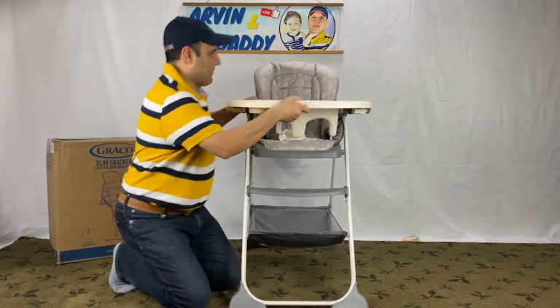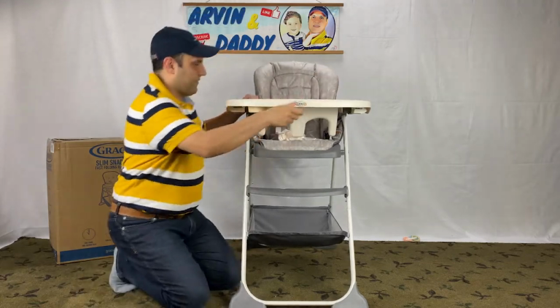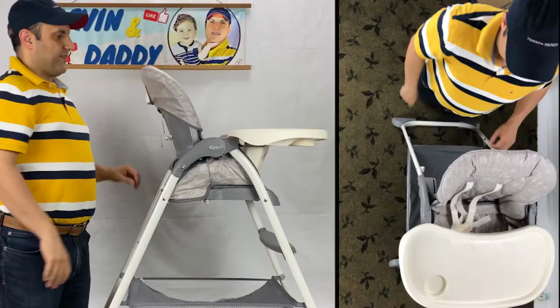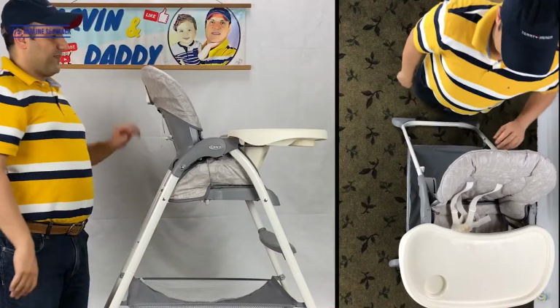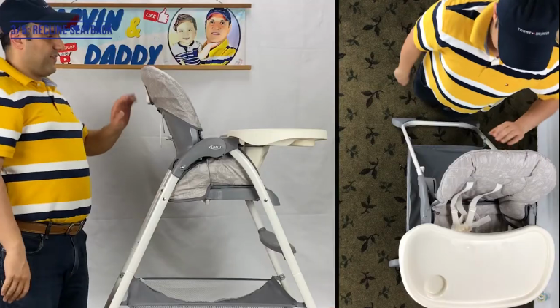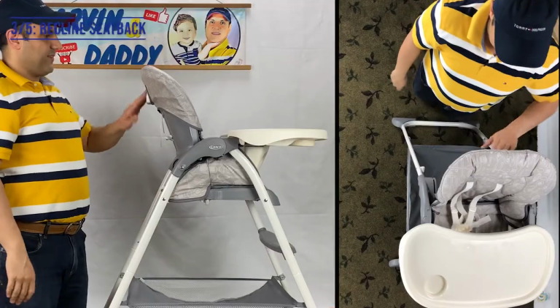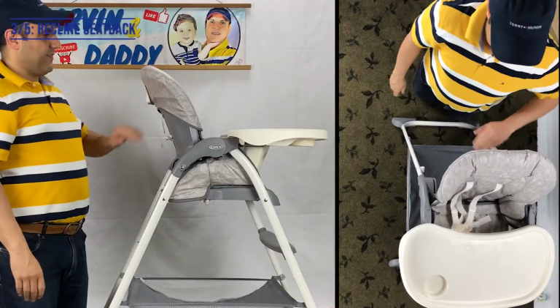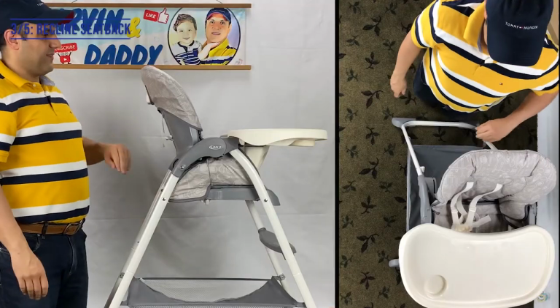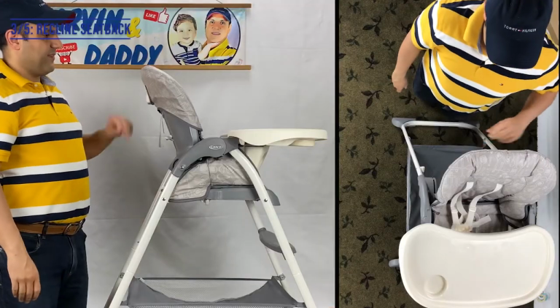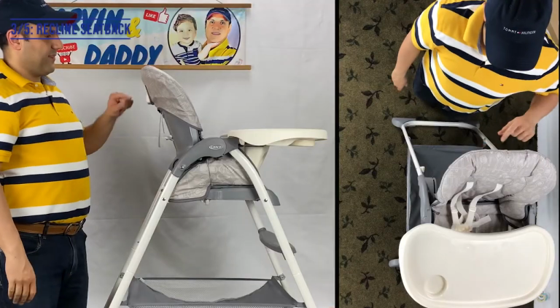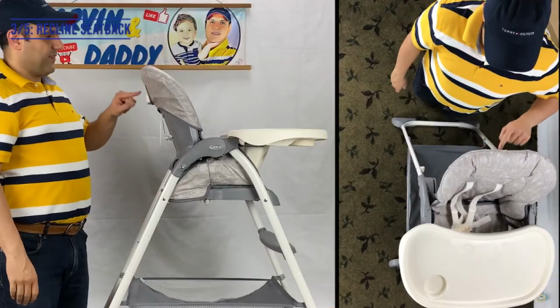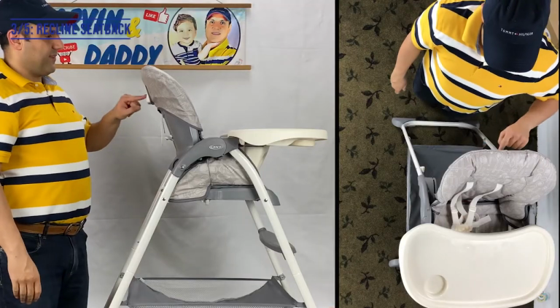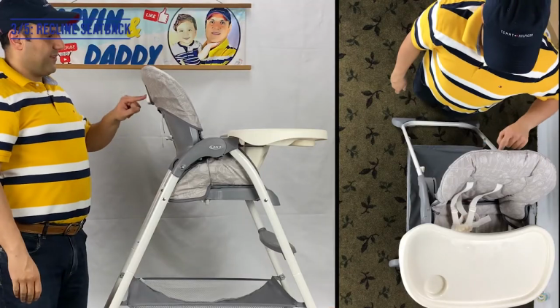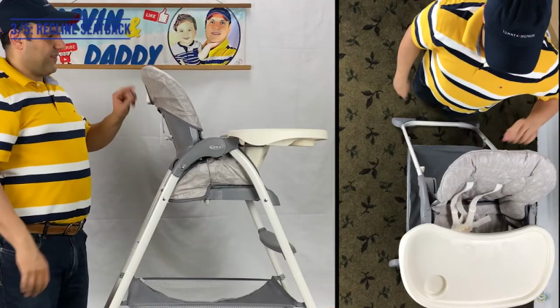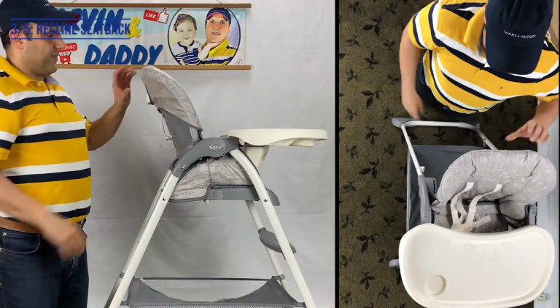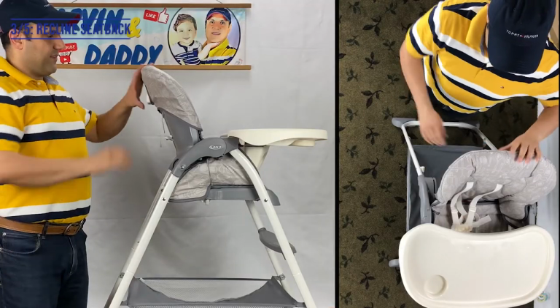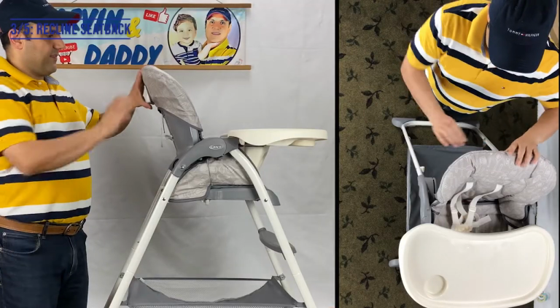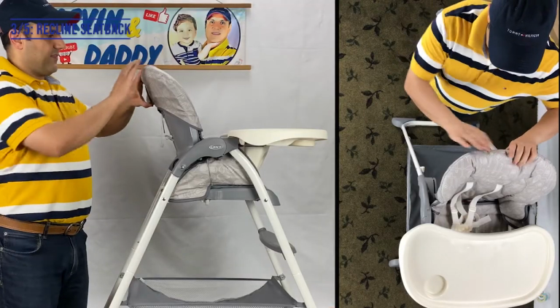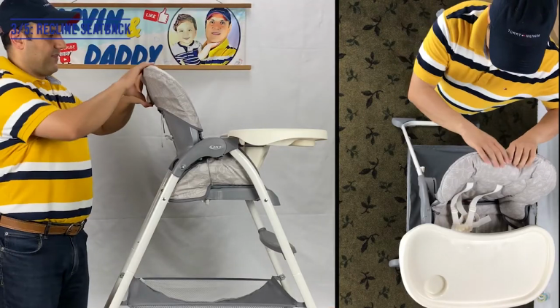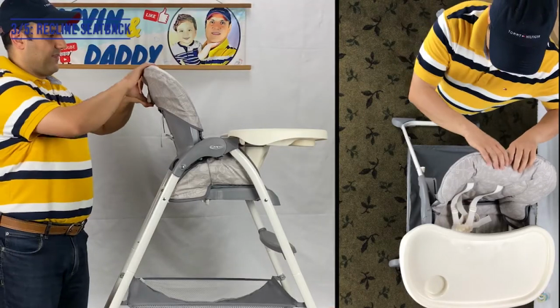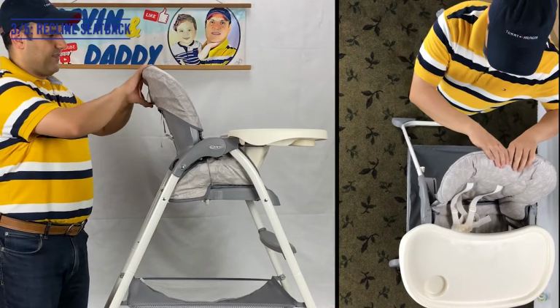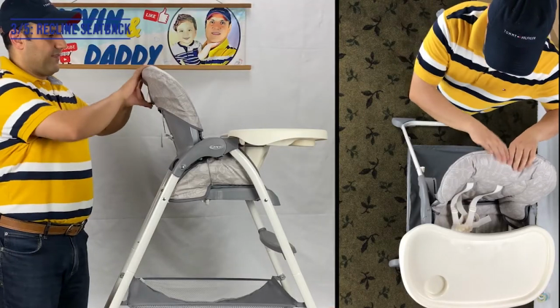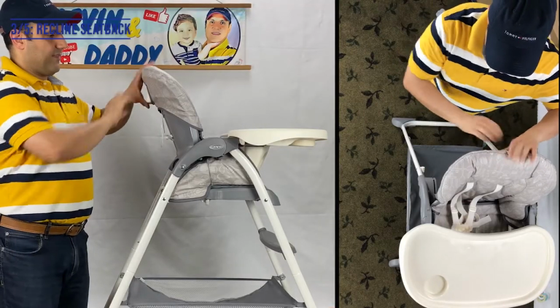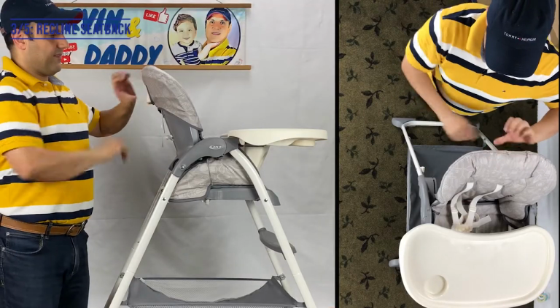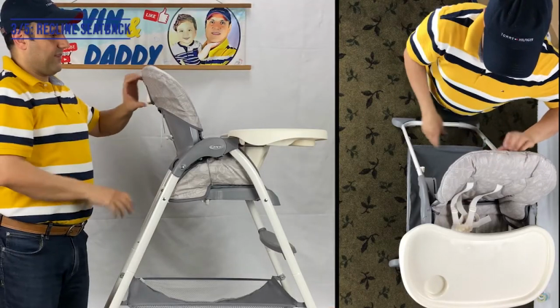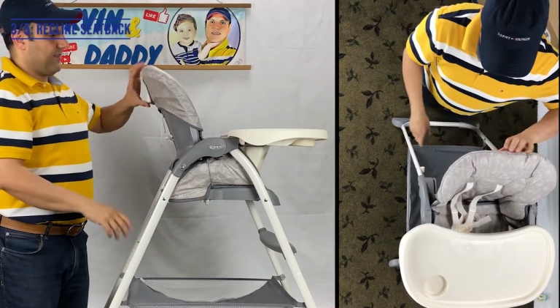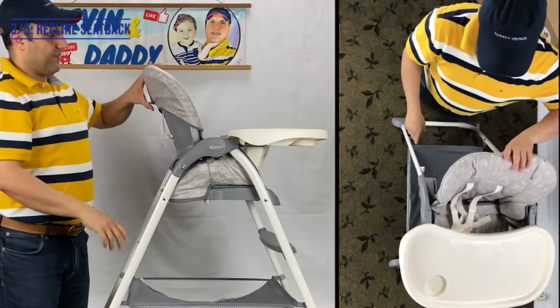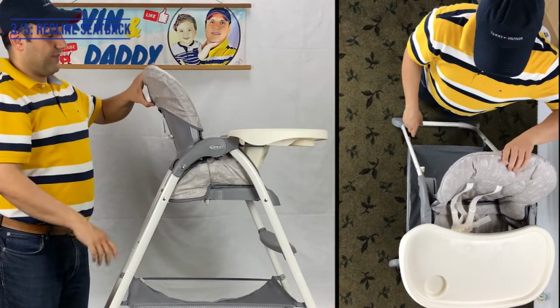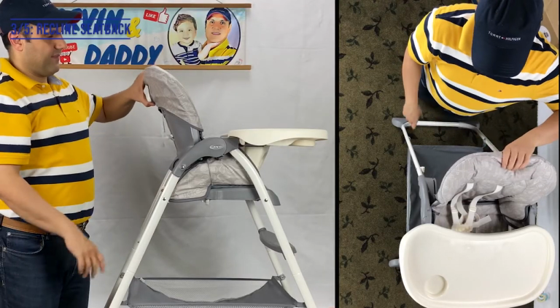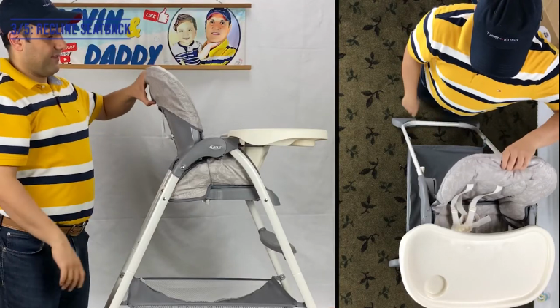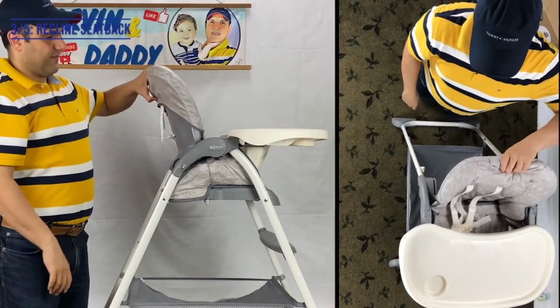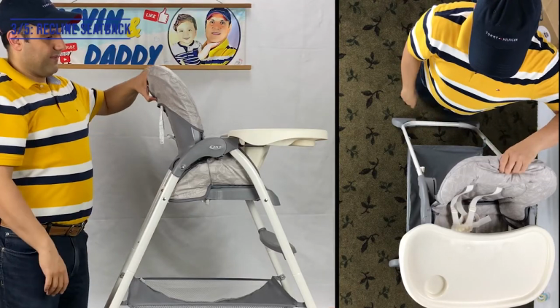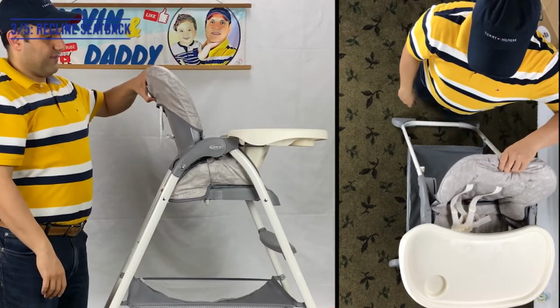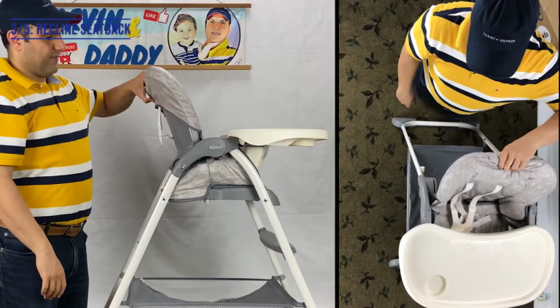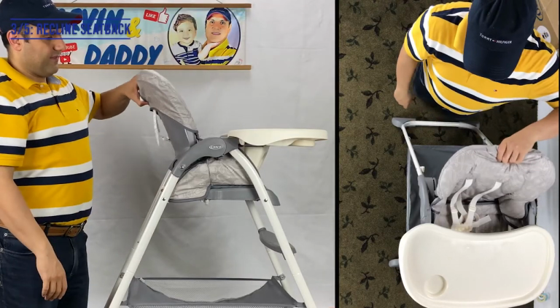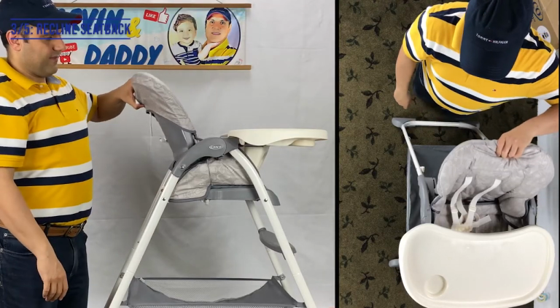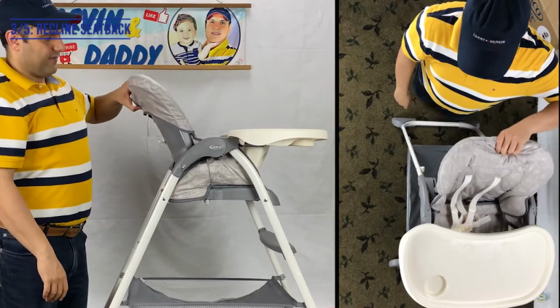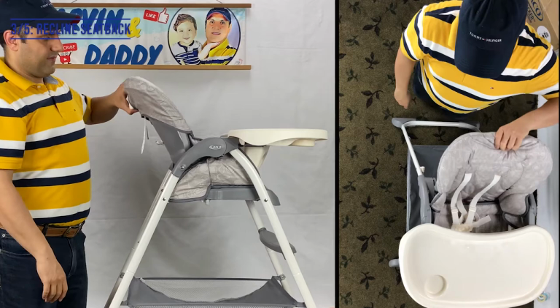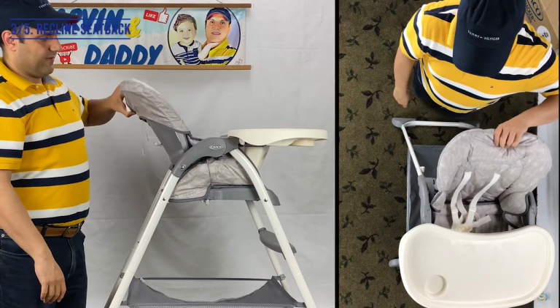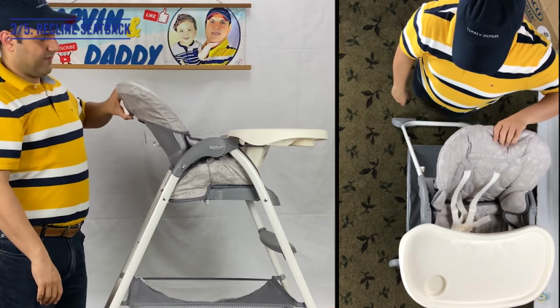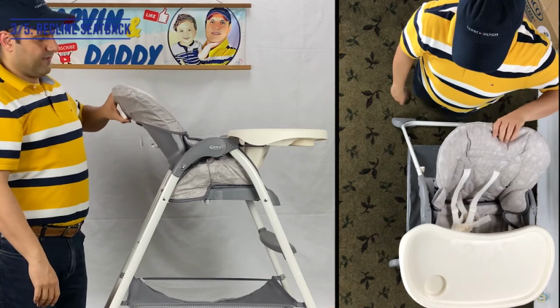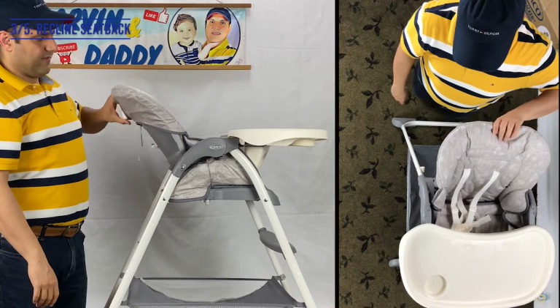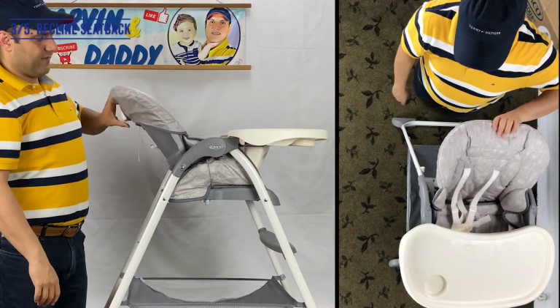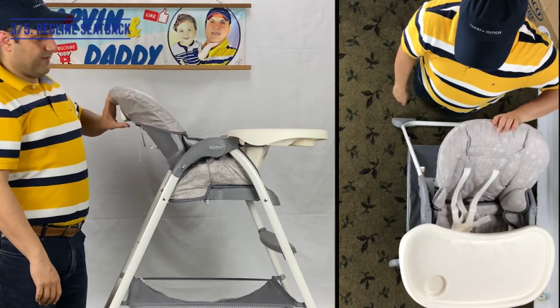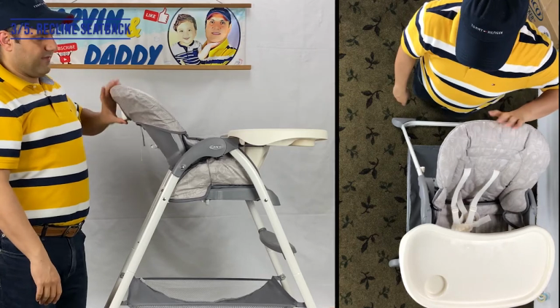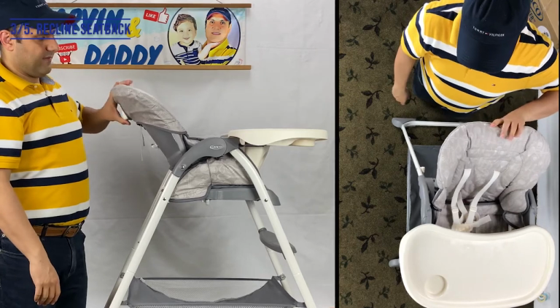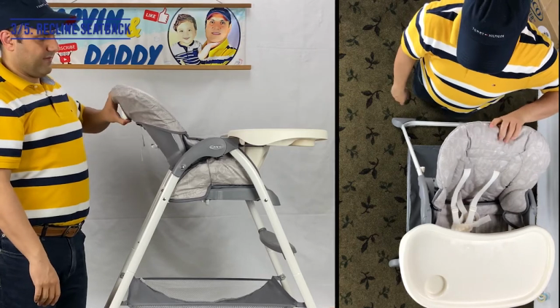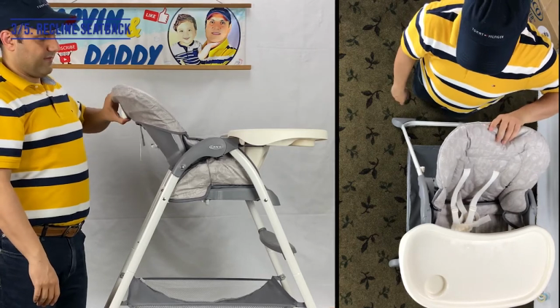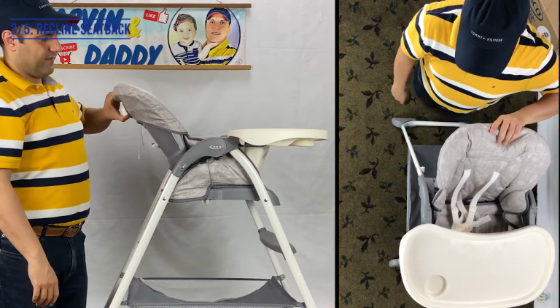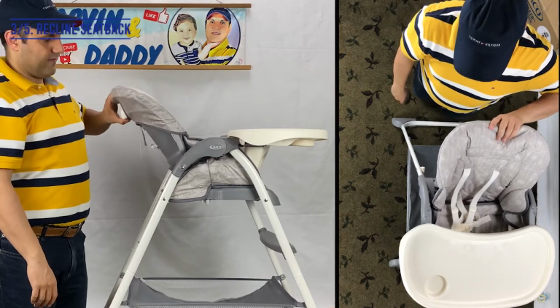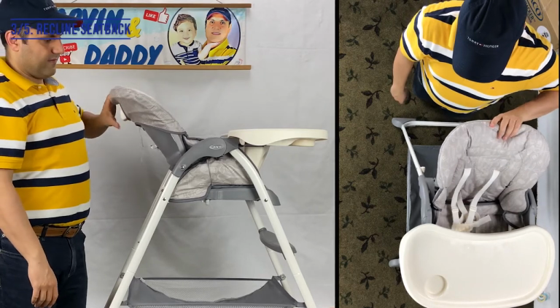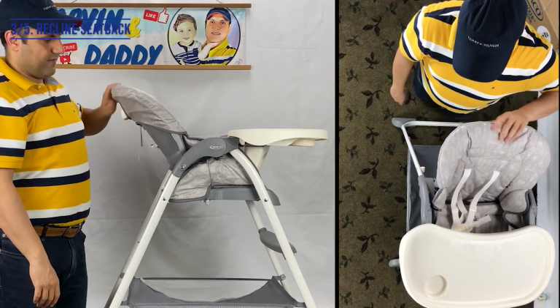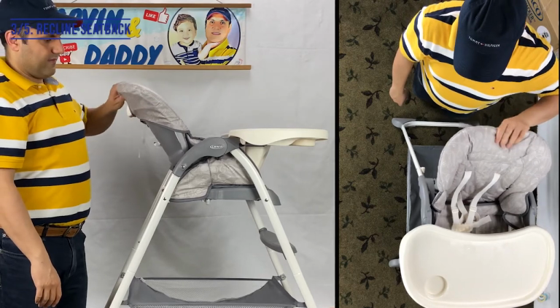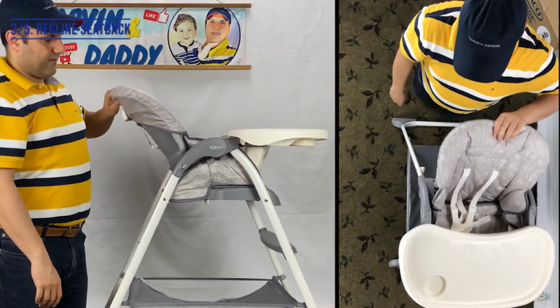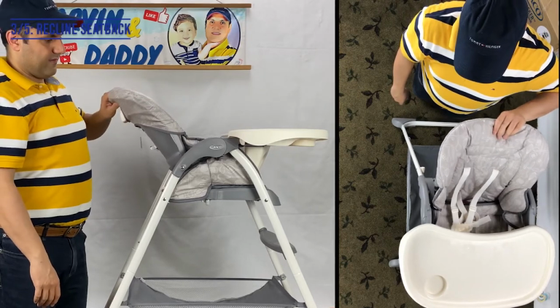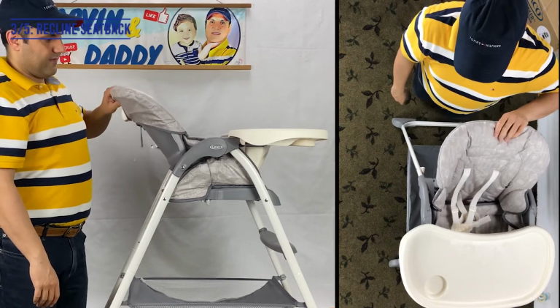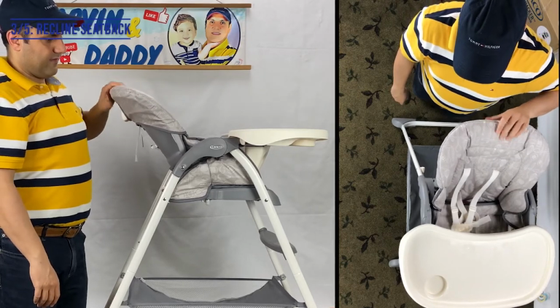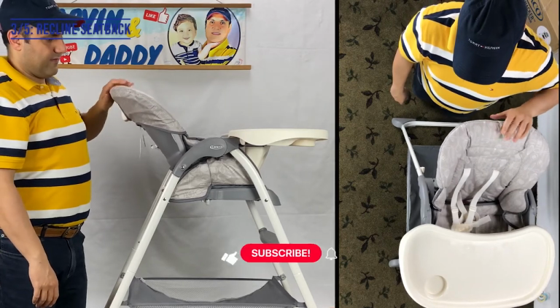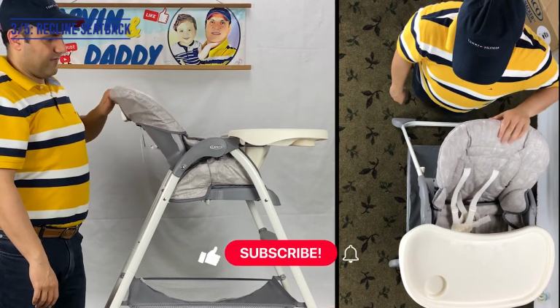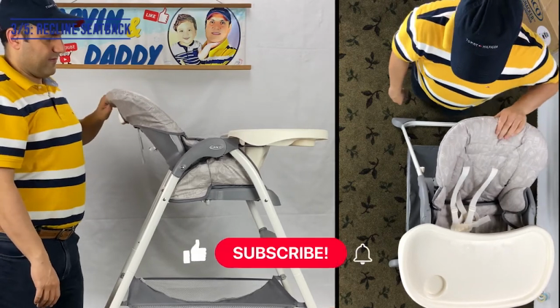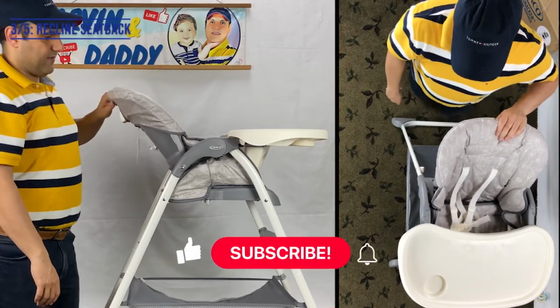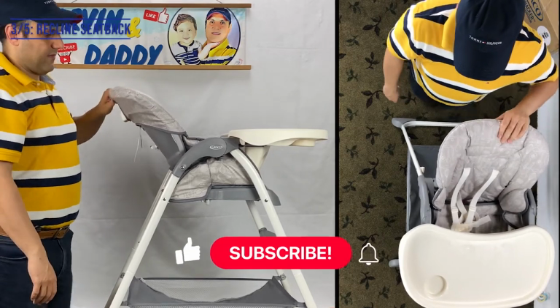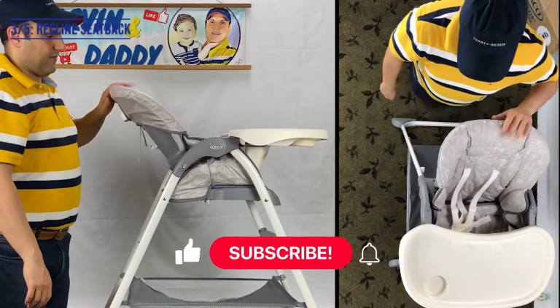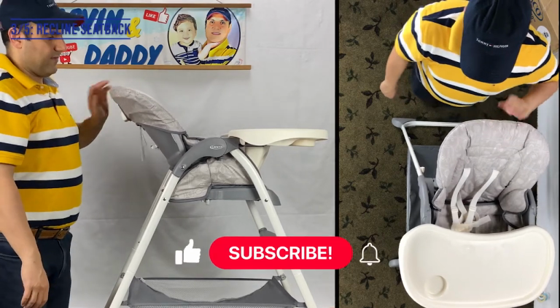Number 3 is reclining the chair. The seat pad can recline to 3 different positions.